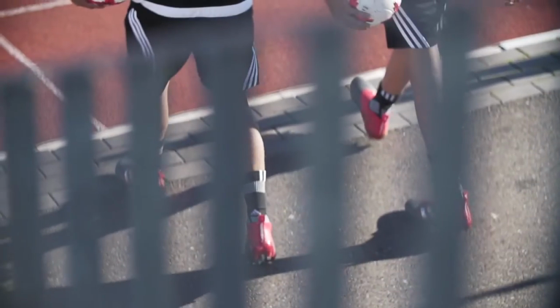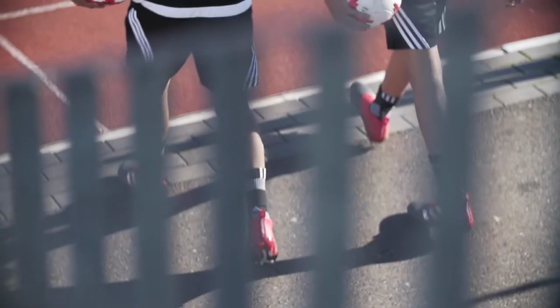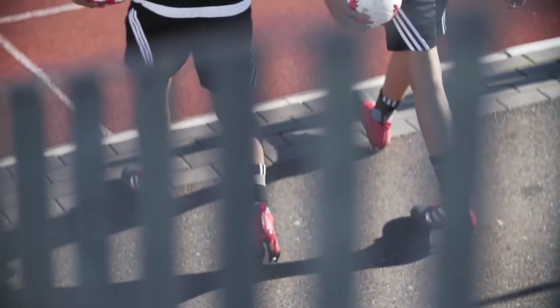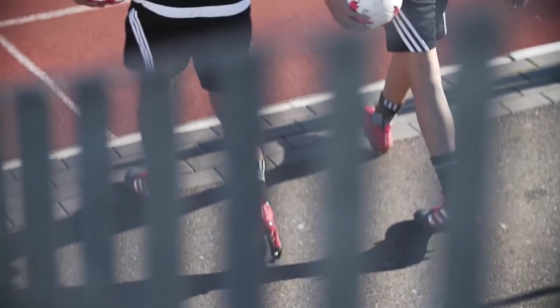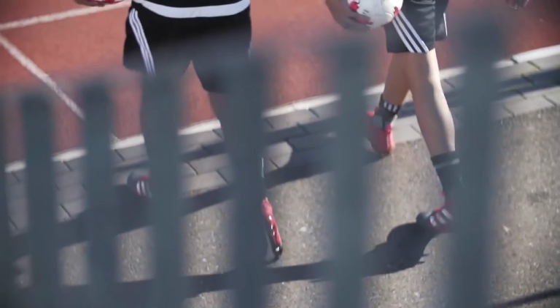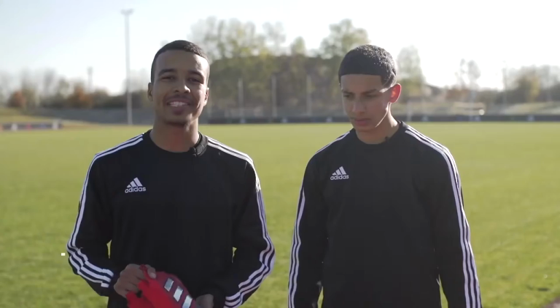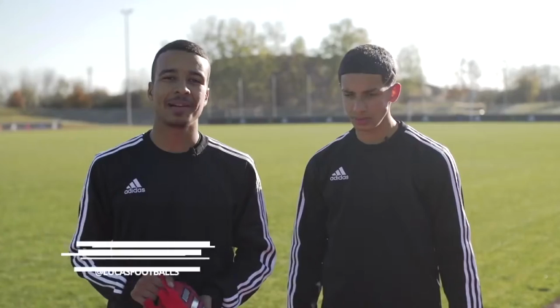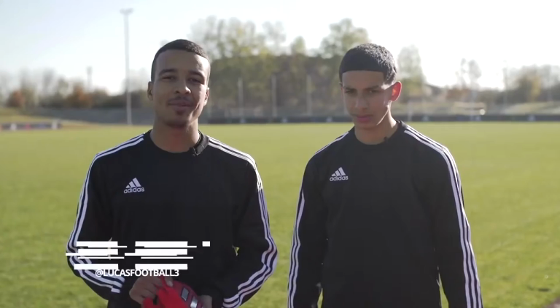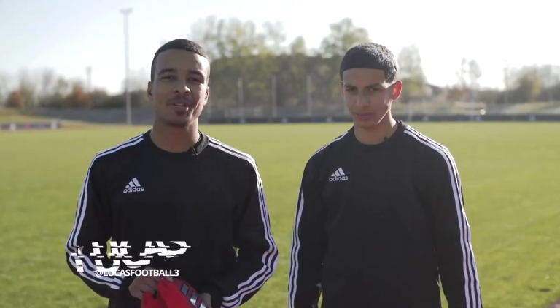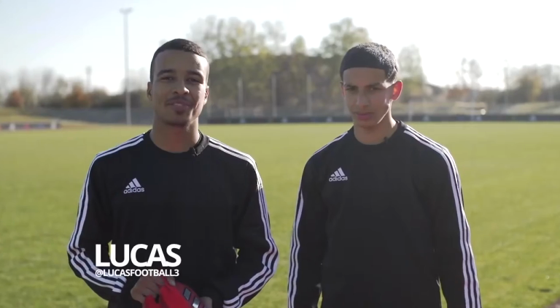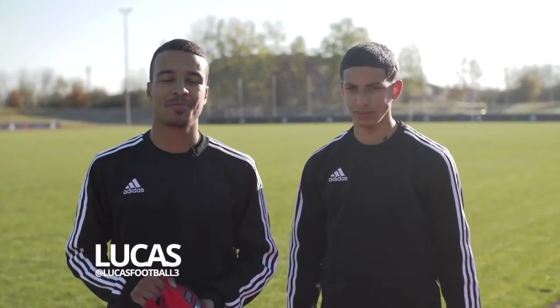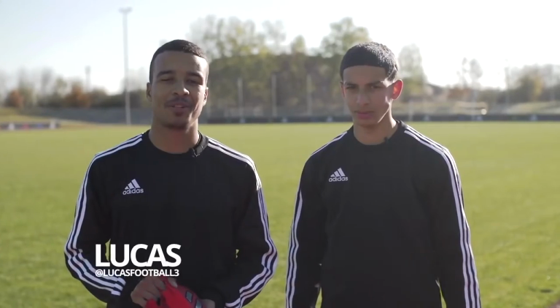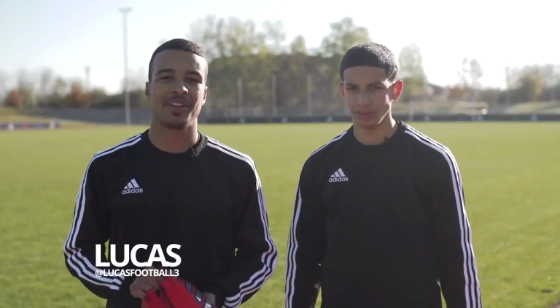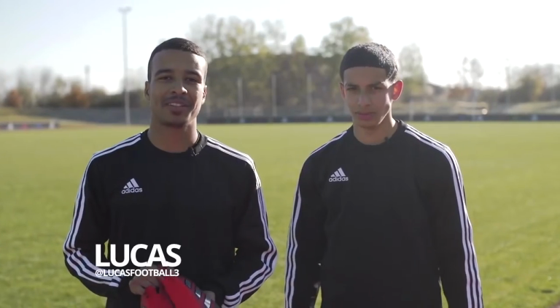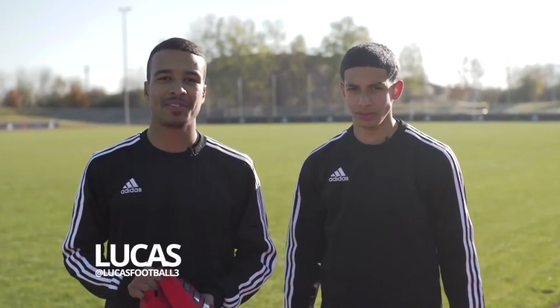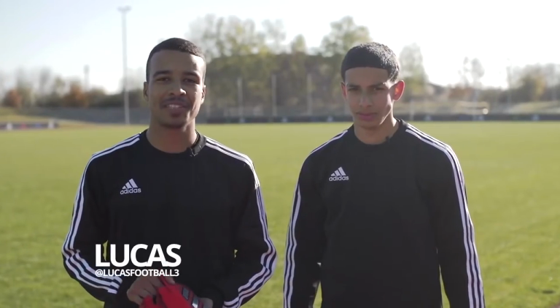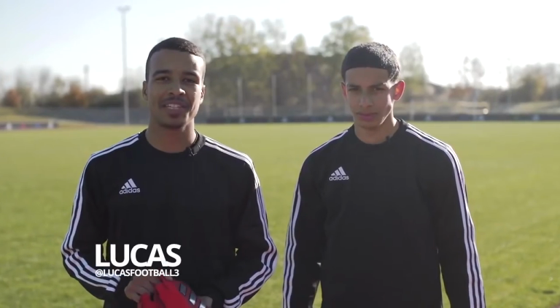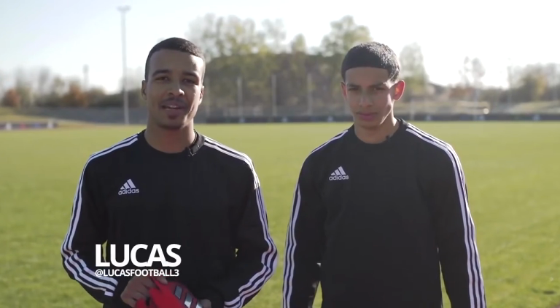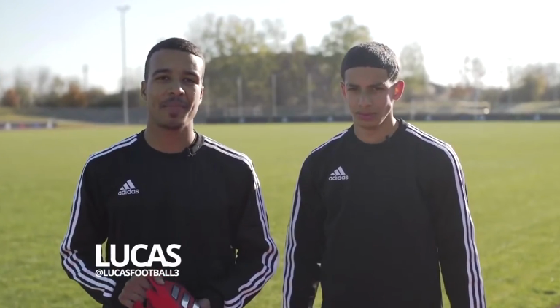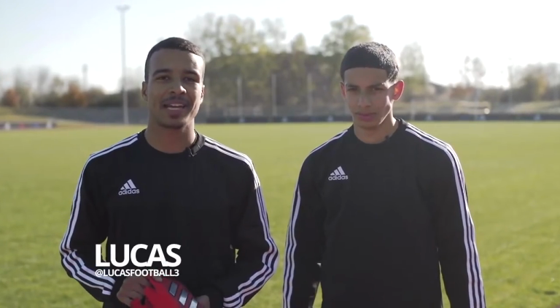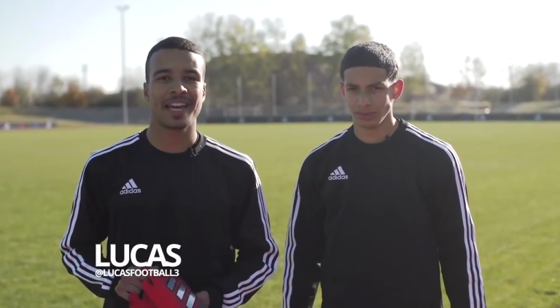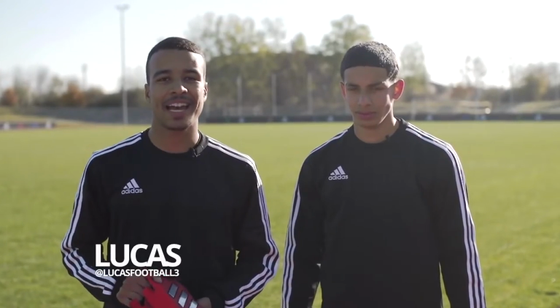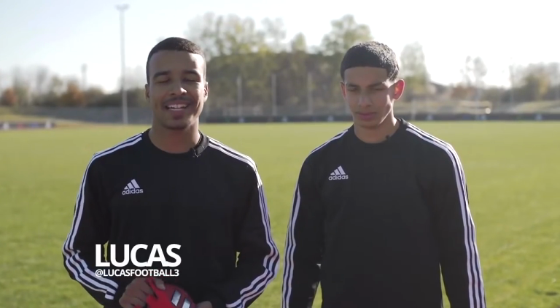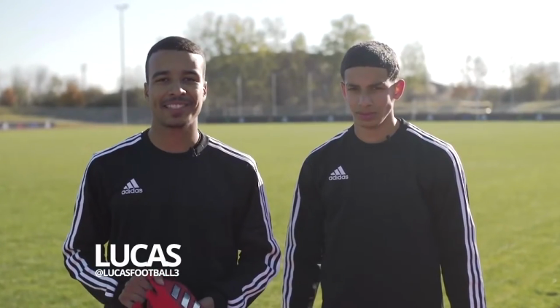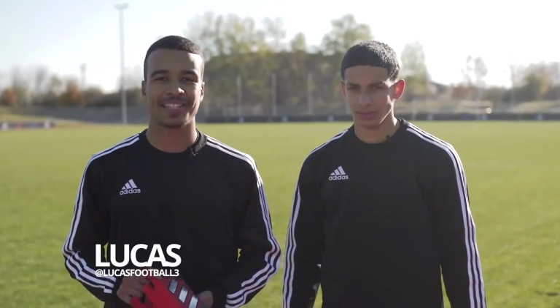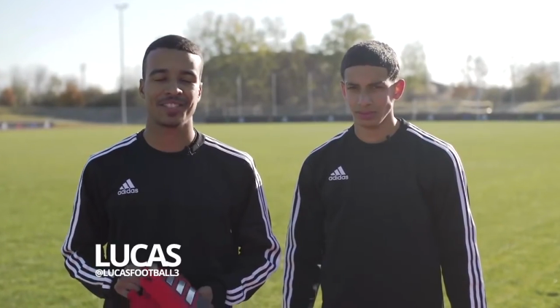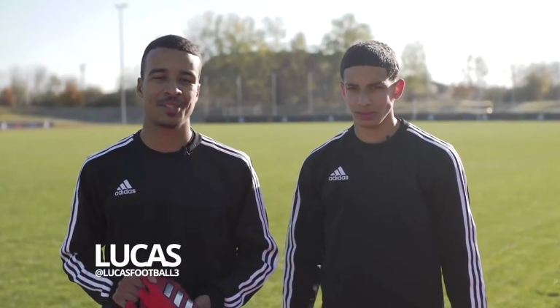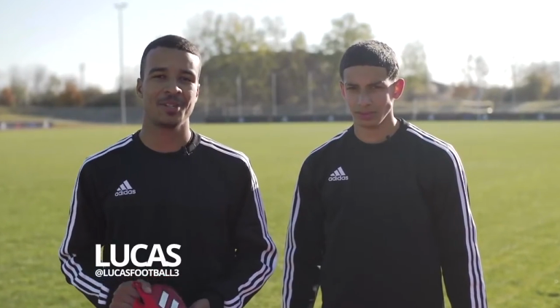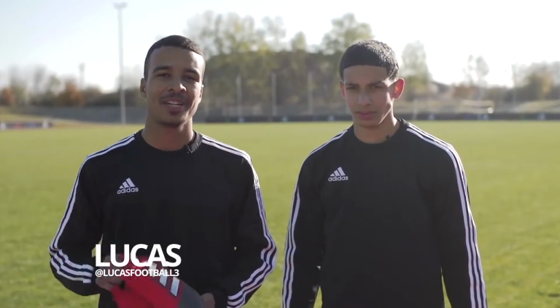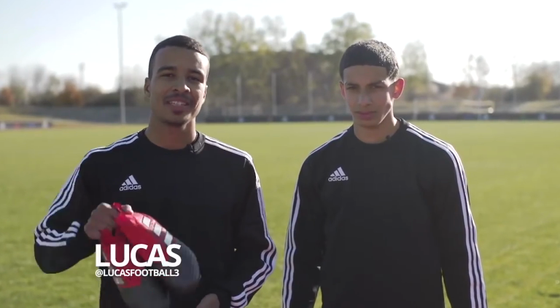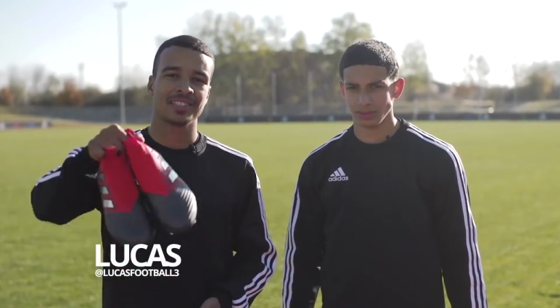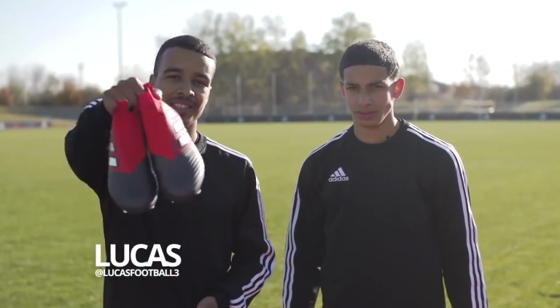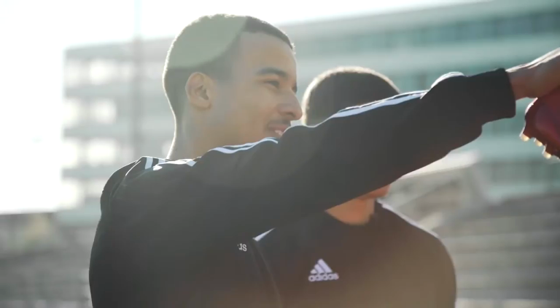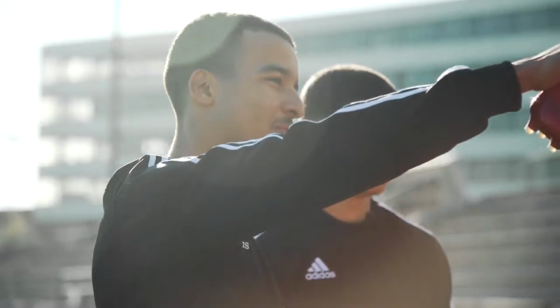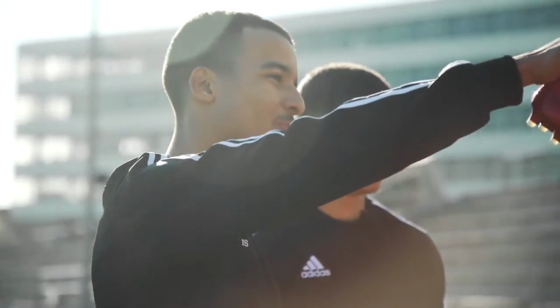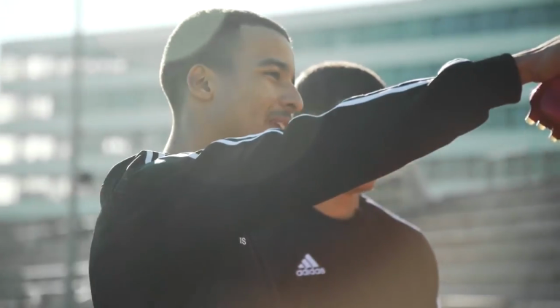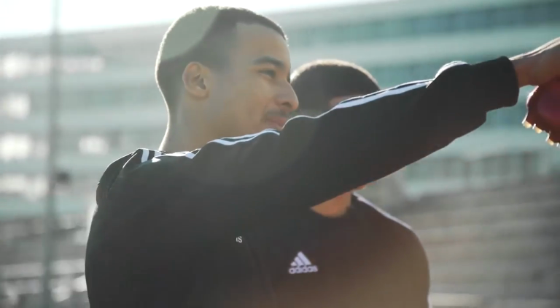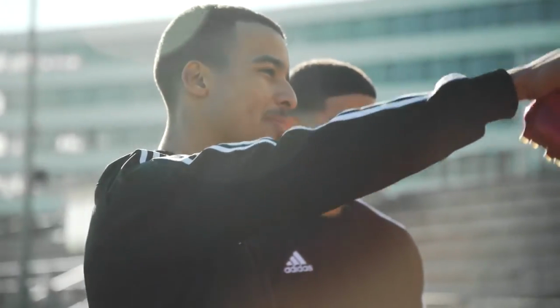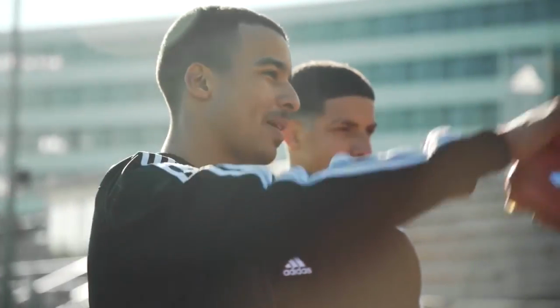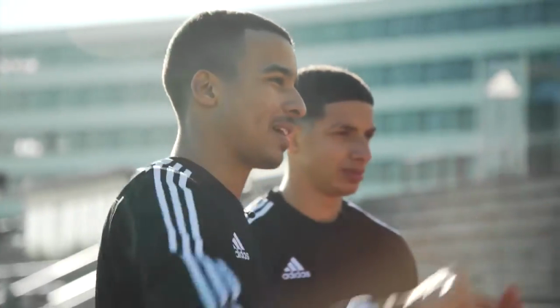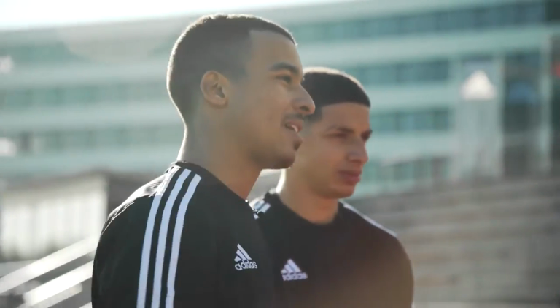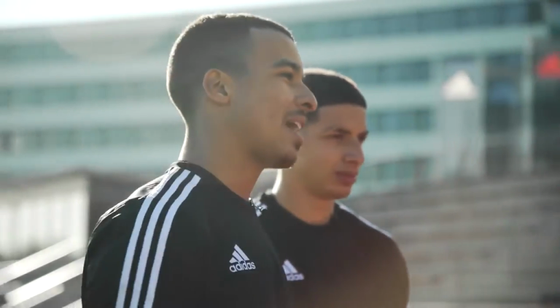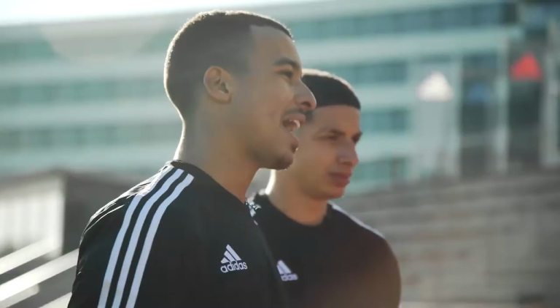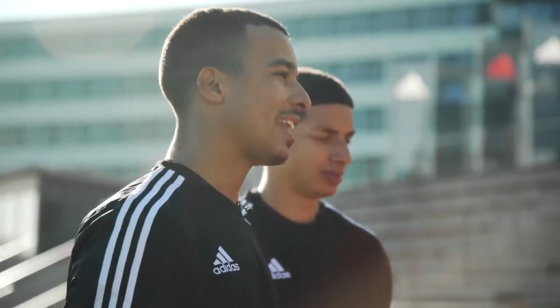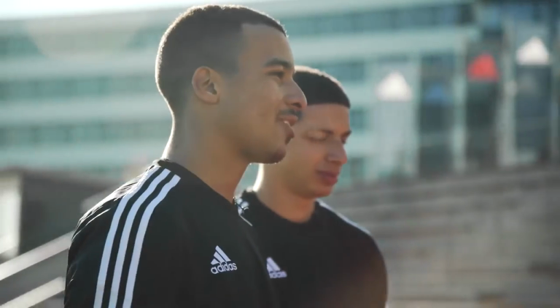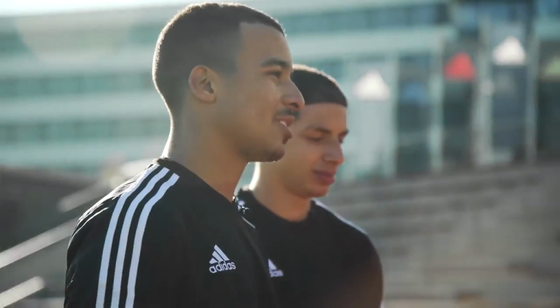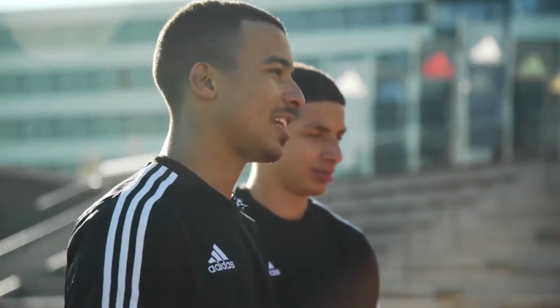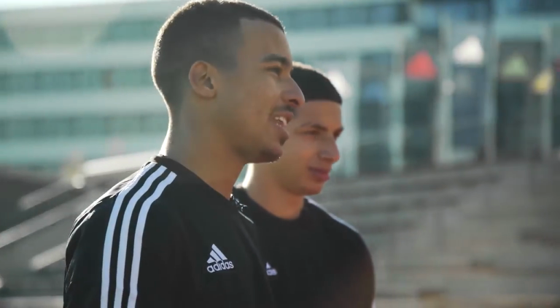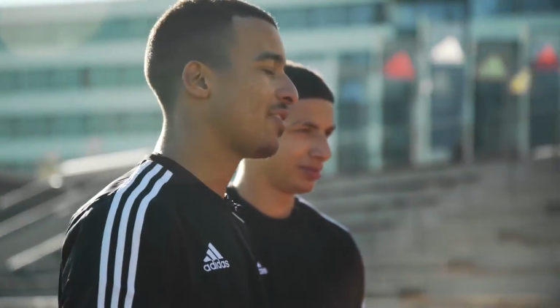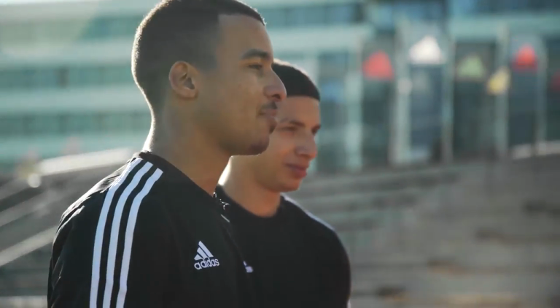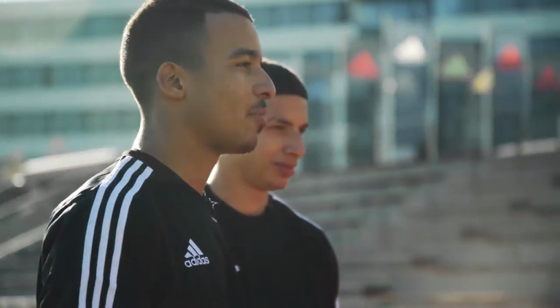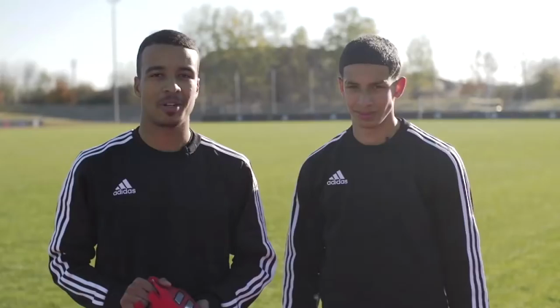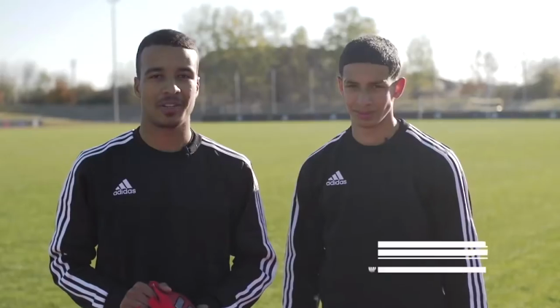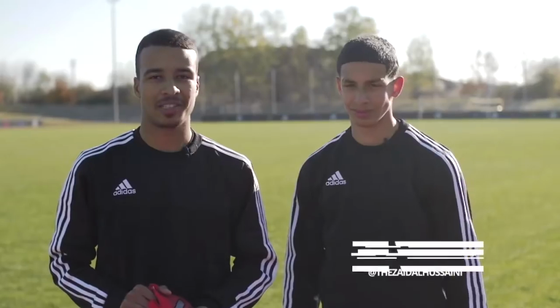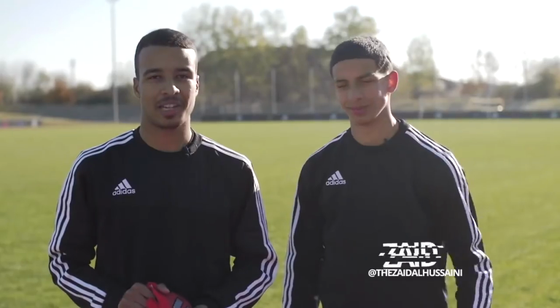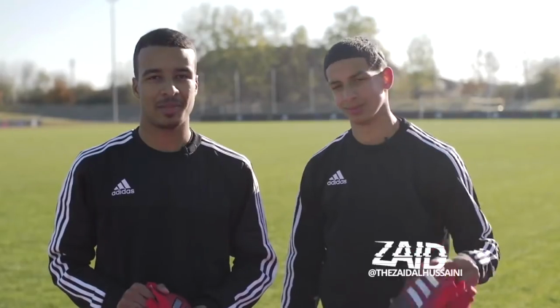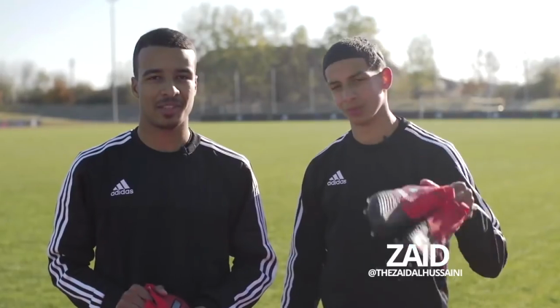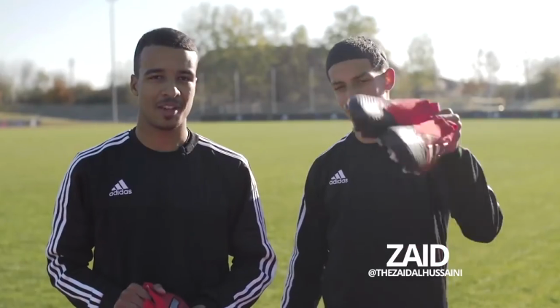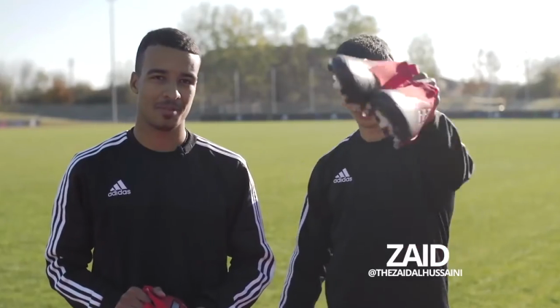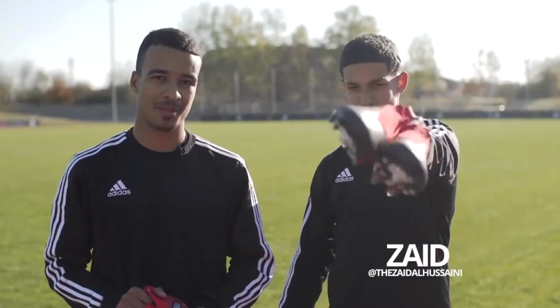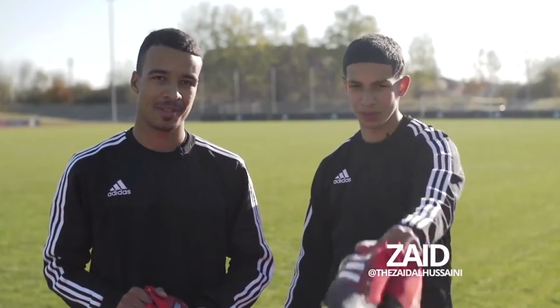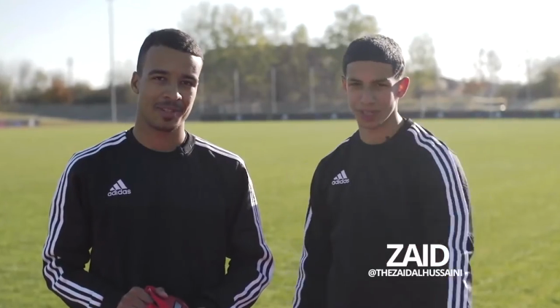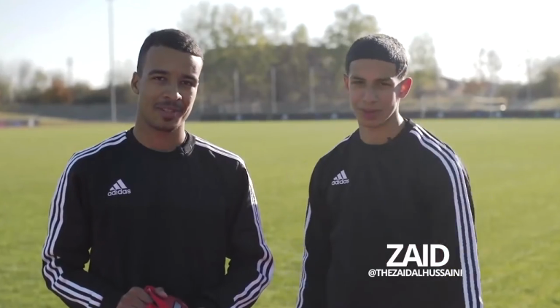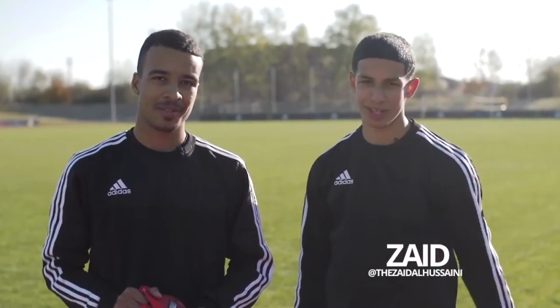What's up guys, I'm Lucas from Pro Direct FC and I'm back at Adidas Institute to test out the new Red Limit pack. I've got Zayd here from Pro Direct Academy to help. What's up guys?